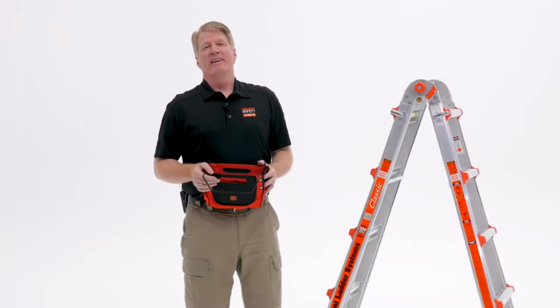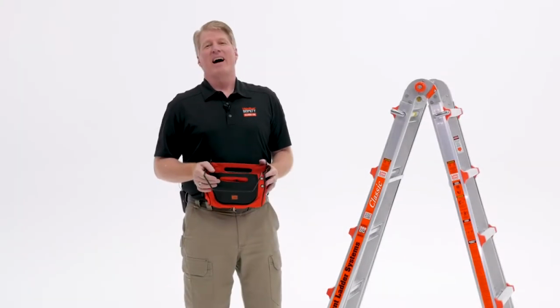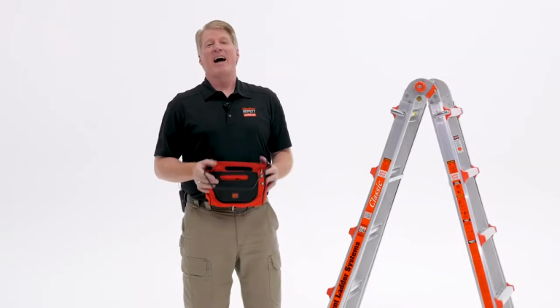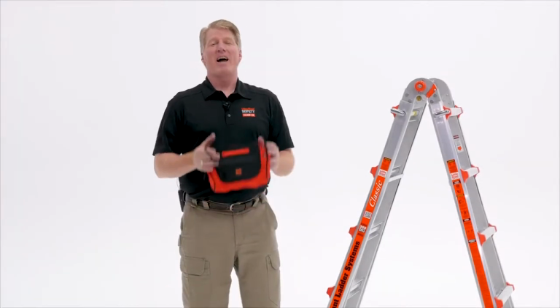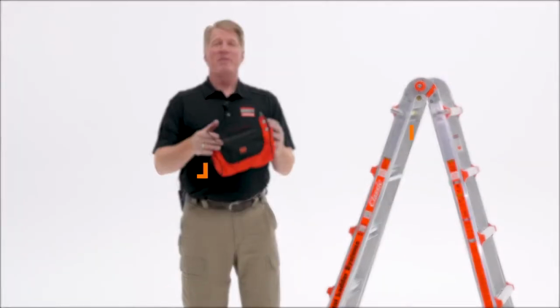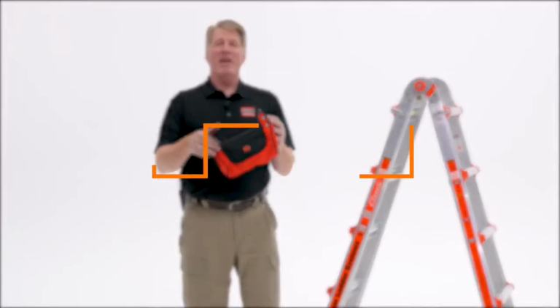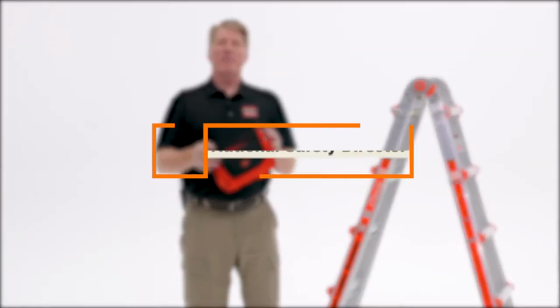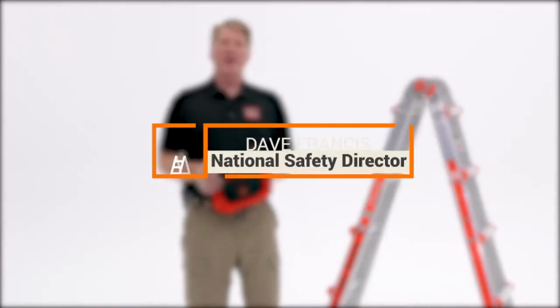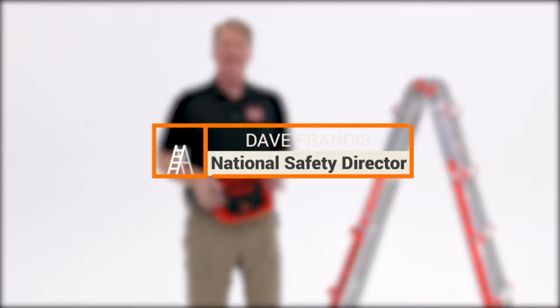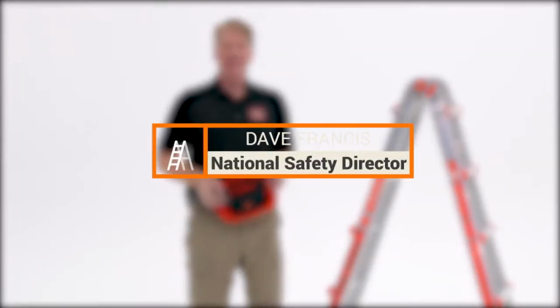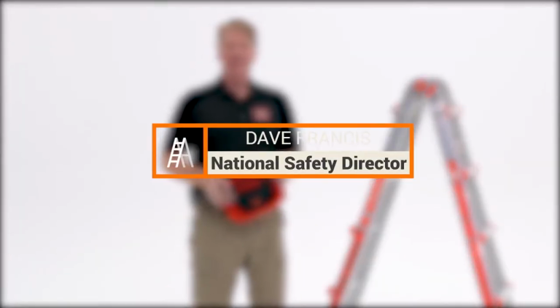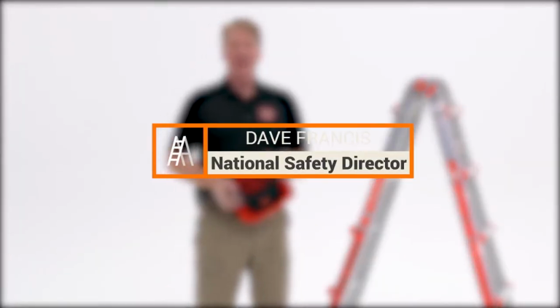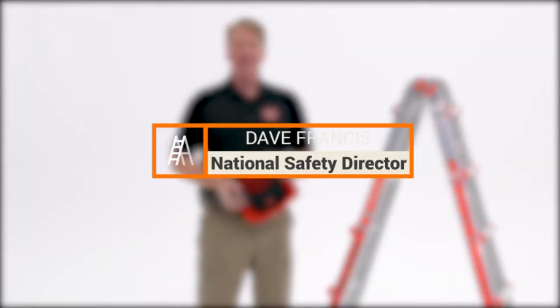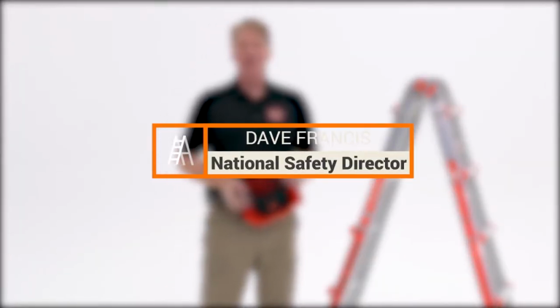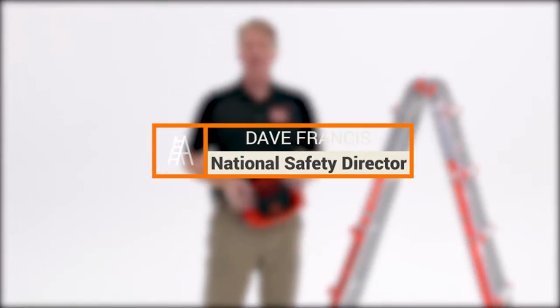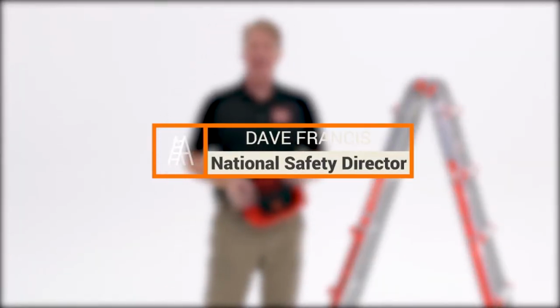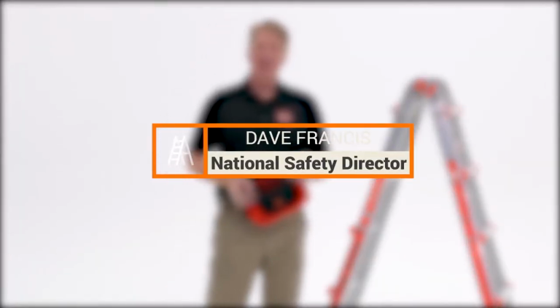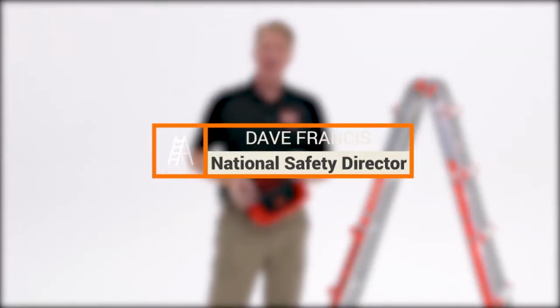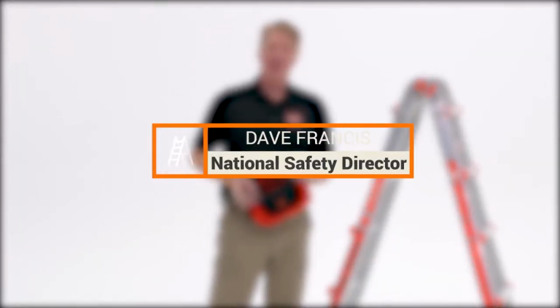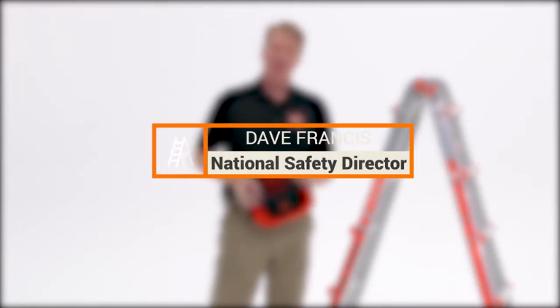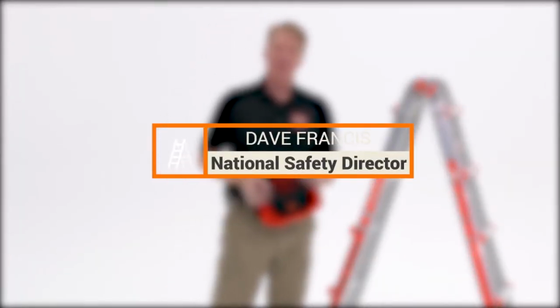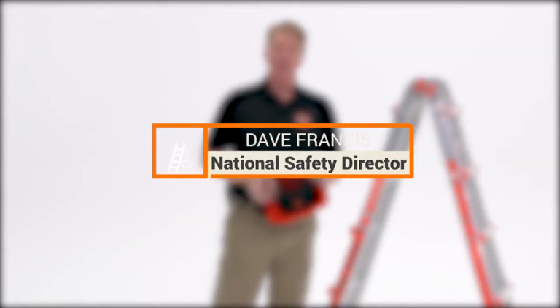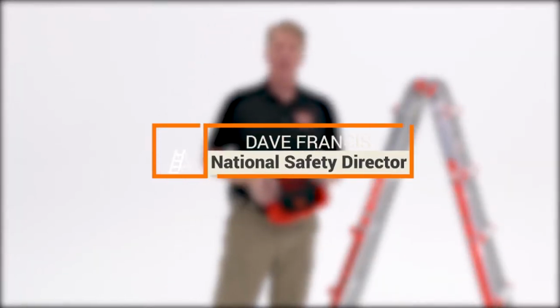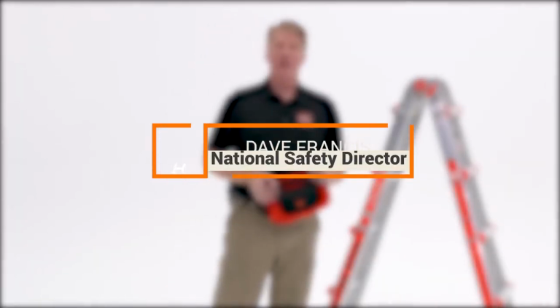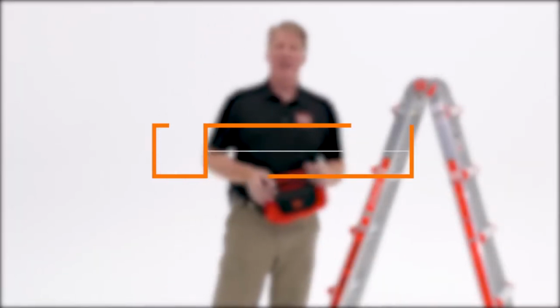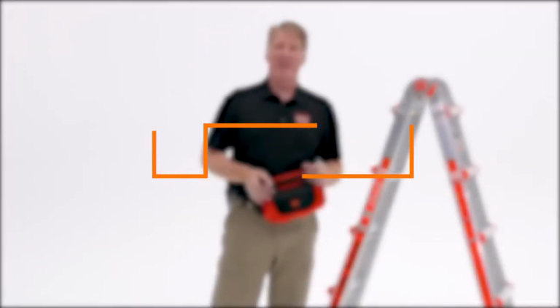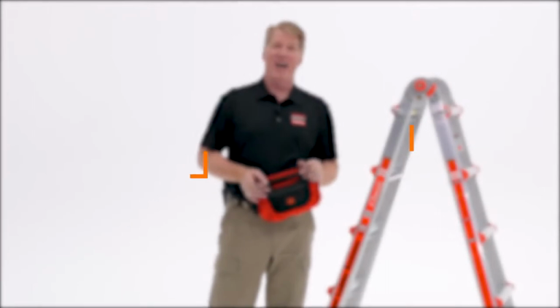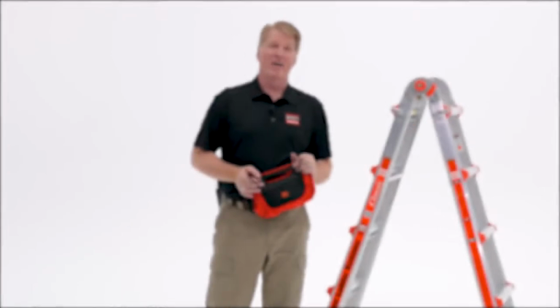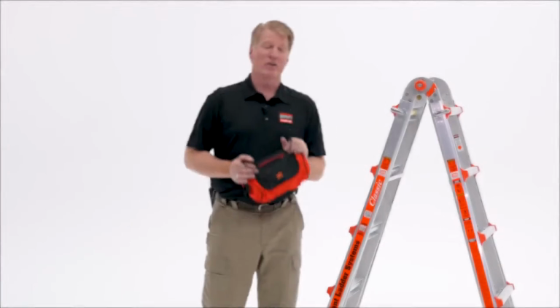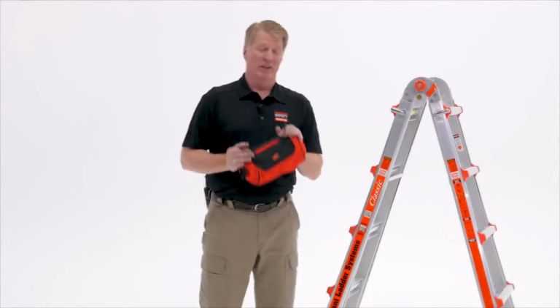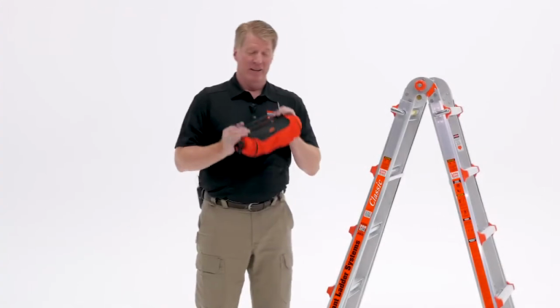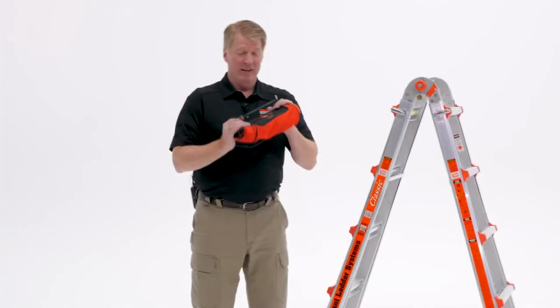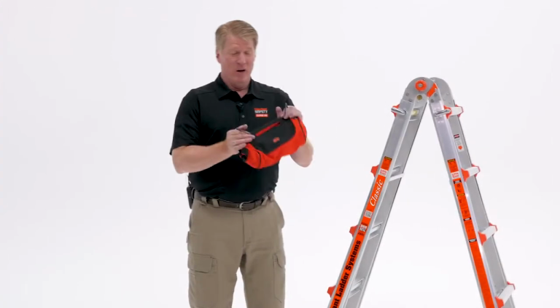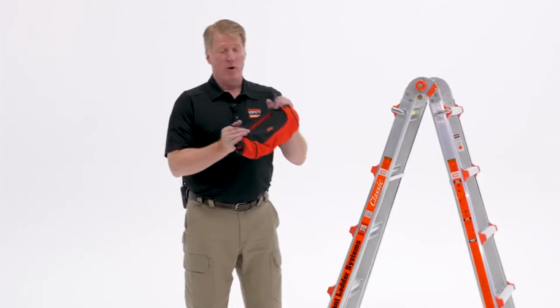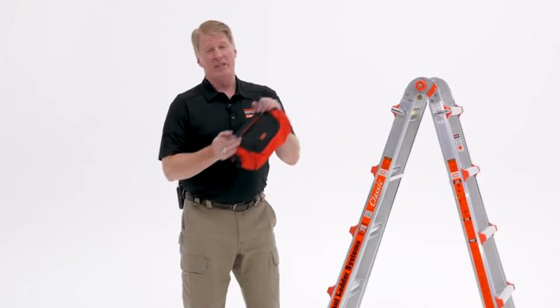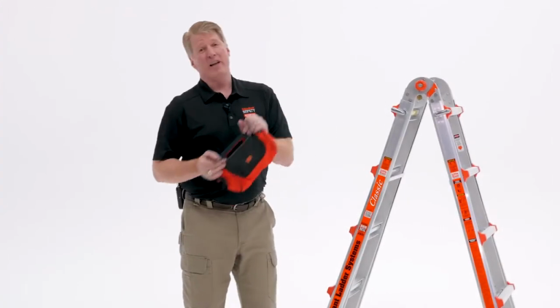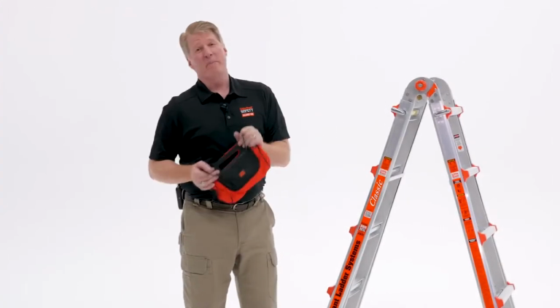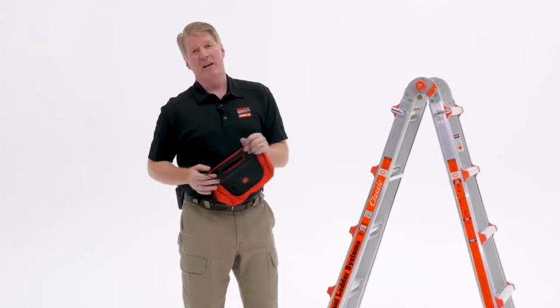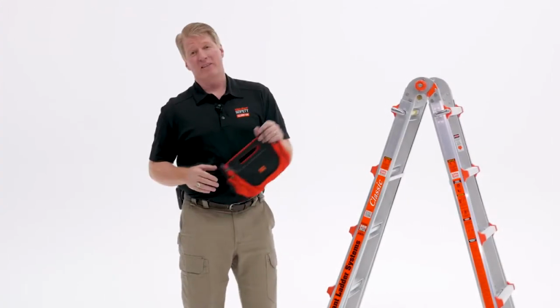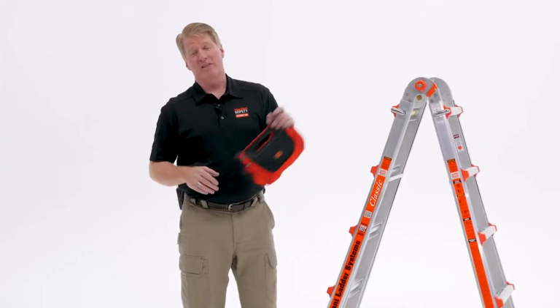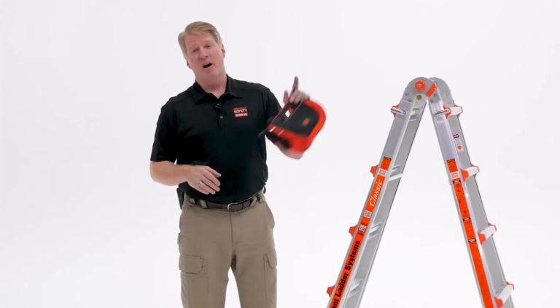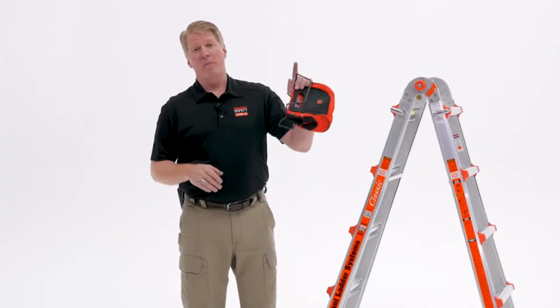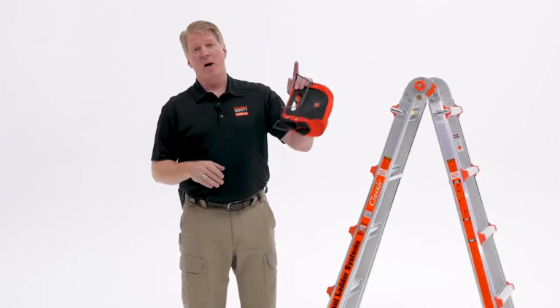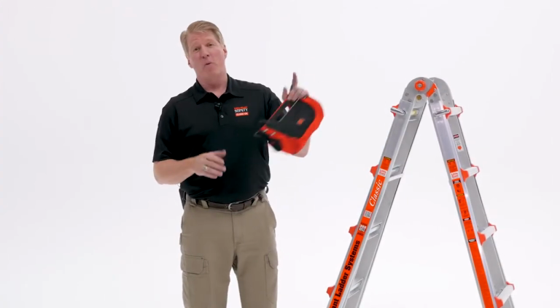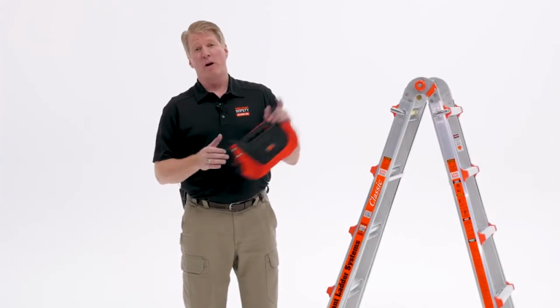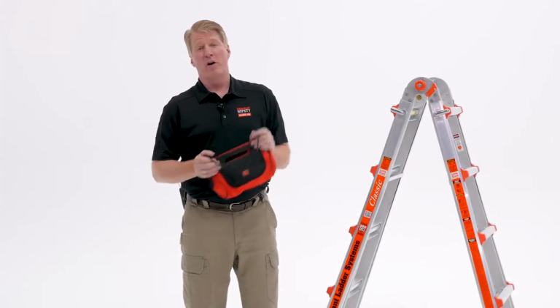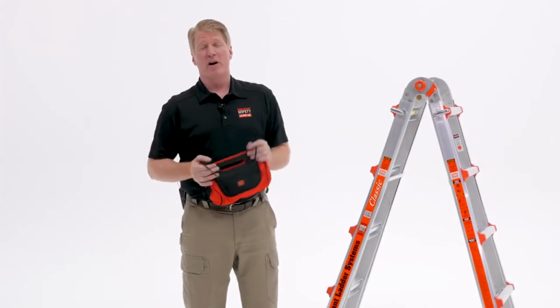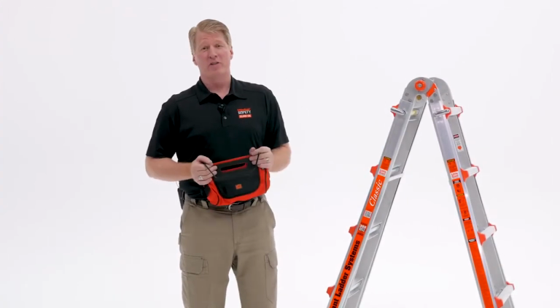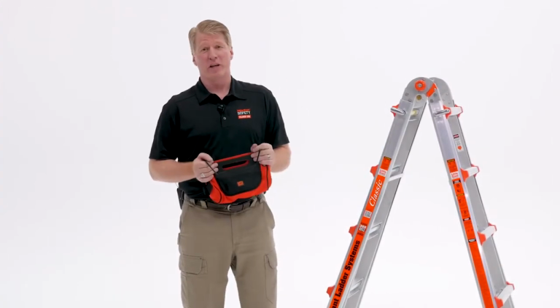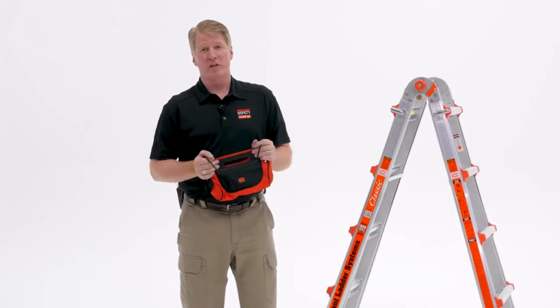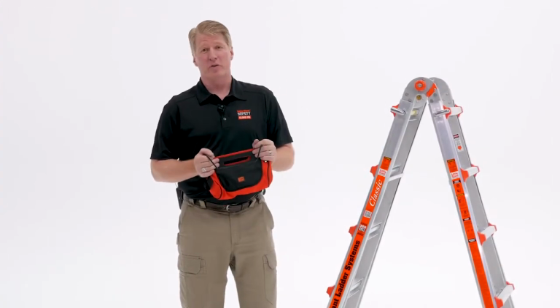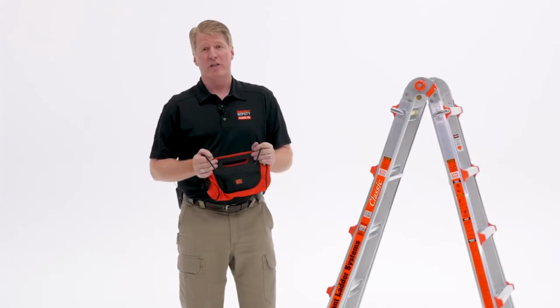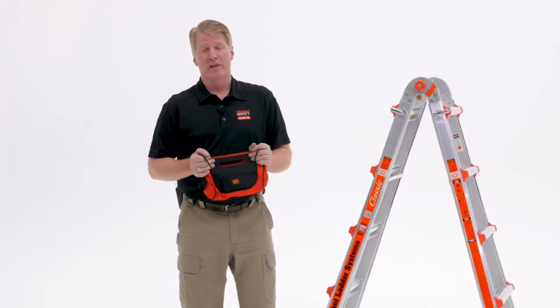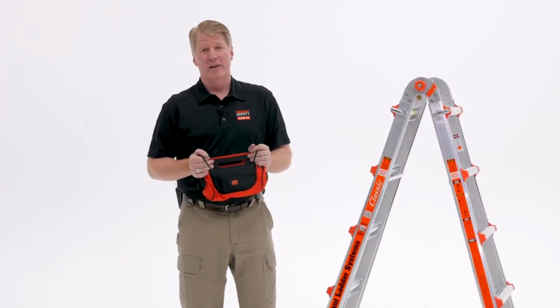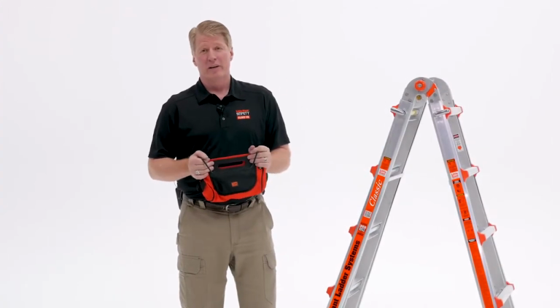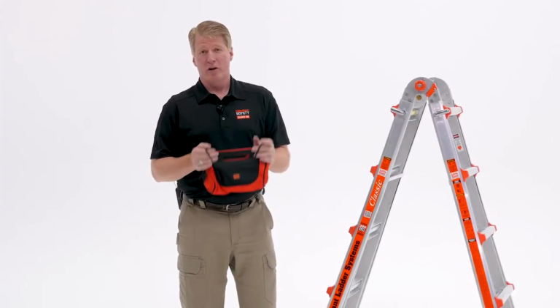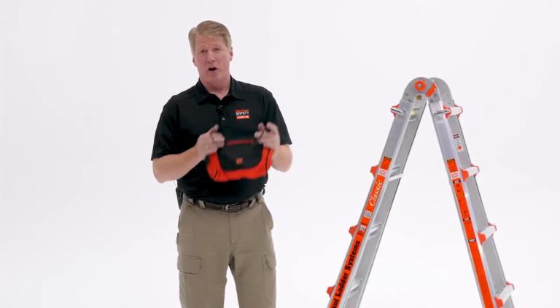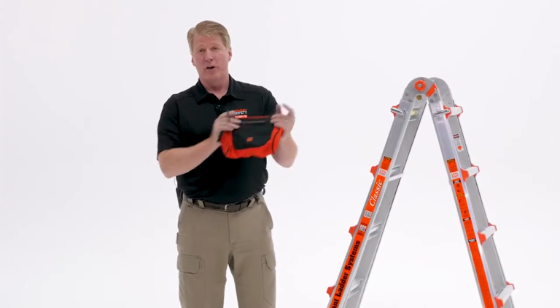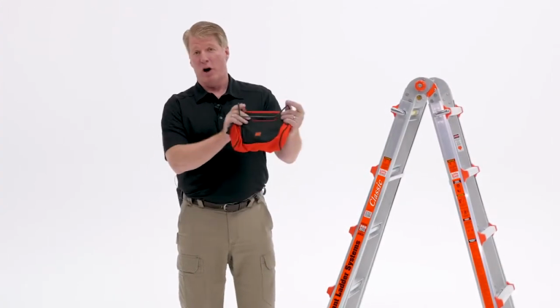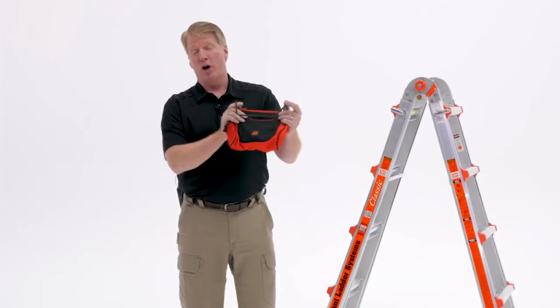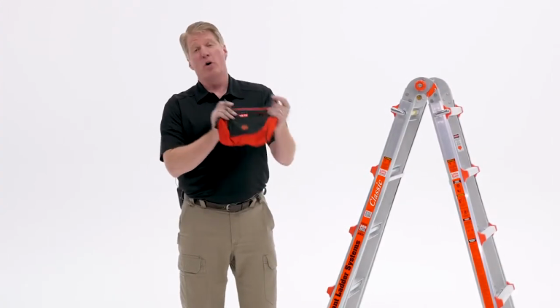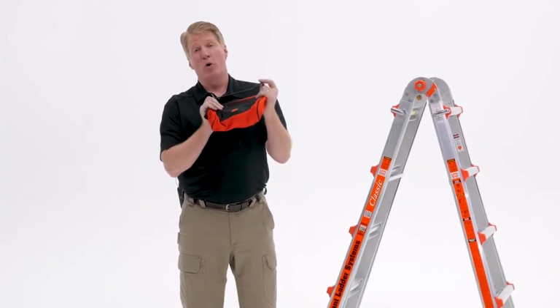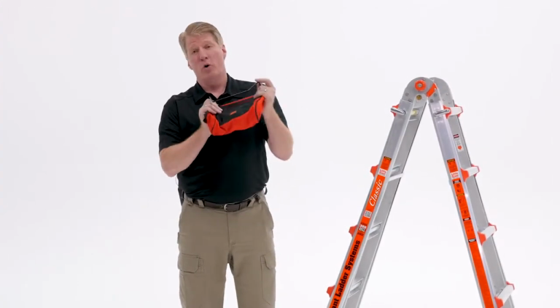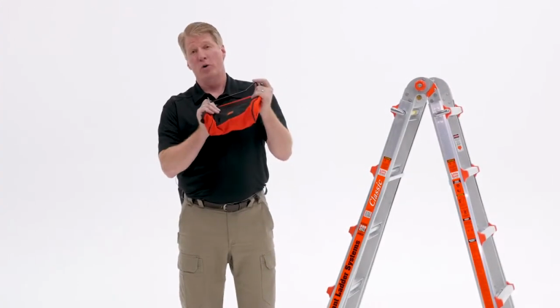Hi, I'm Dave Francis, National Safety Director for Little Giant Ladders. I want to take a minute to talk about one of our accessories called the Cargo Hold.